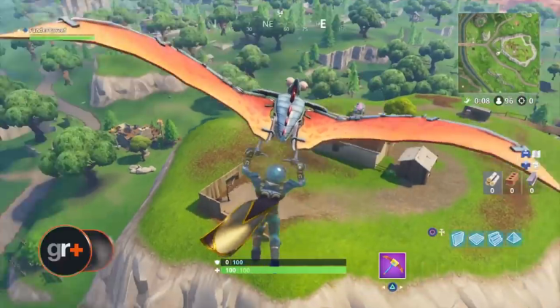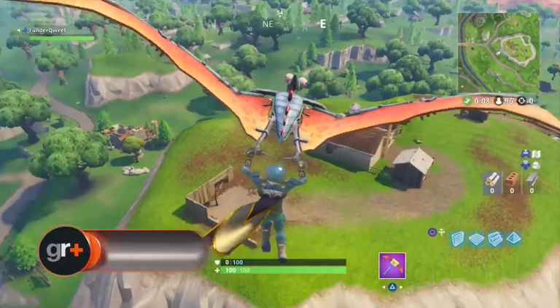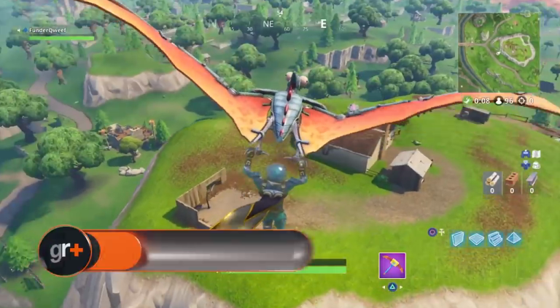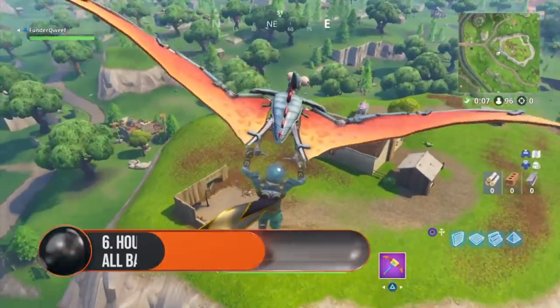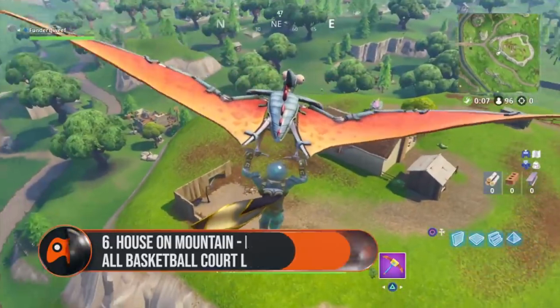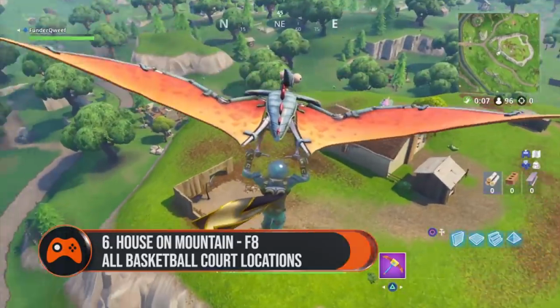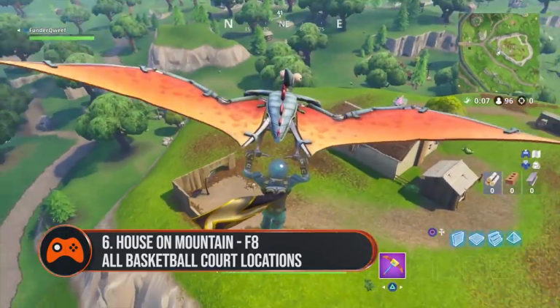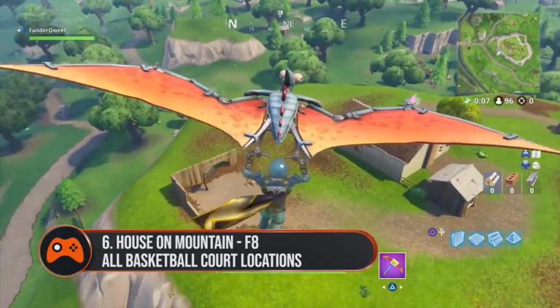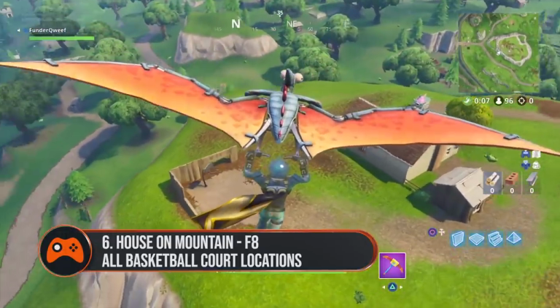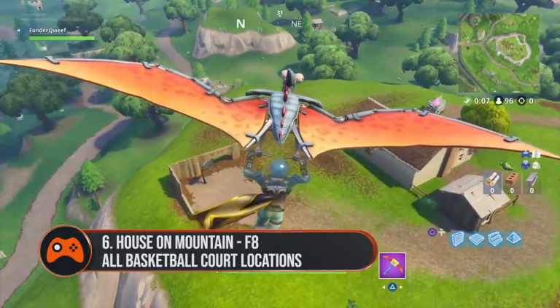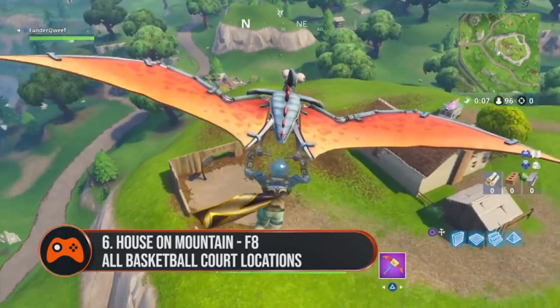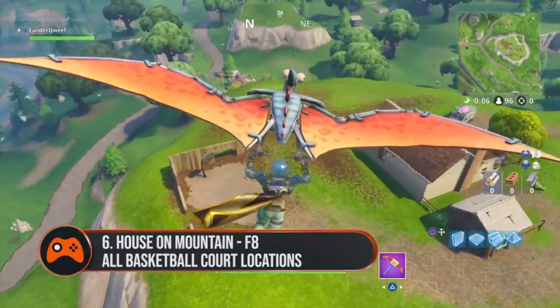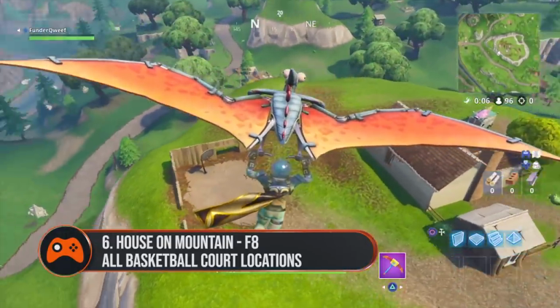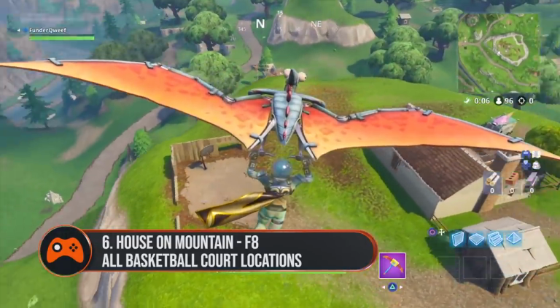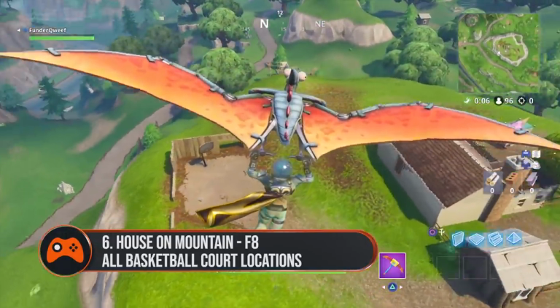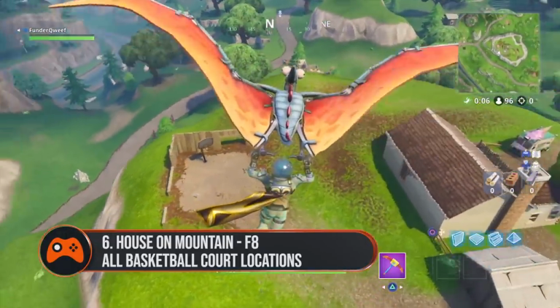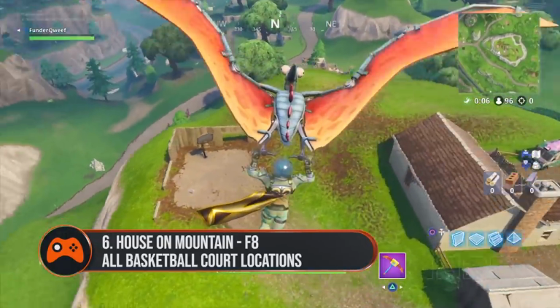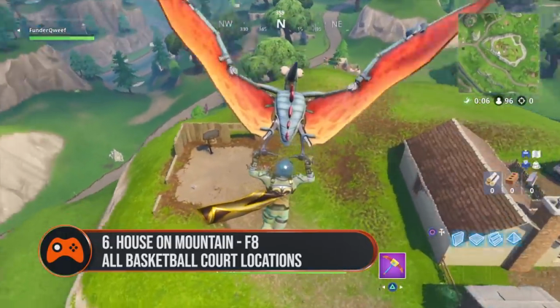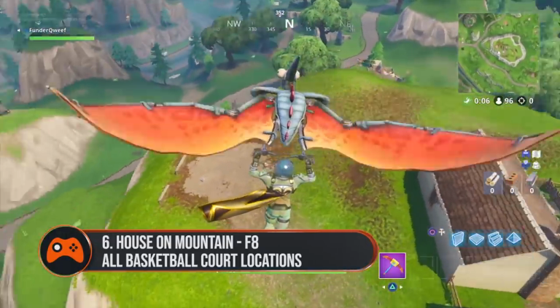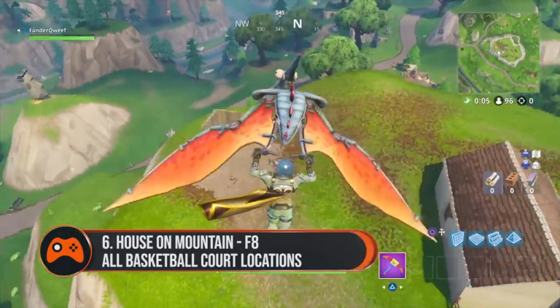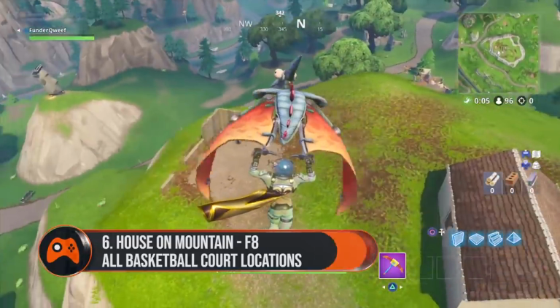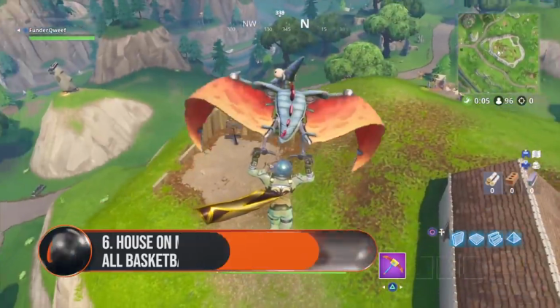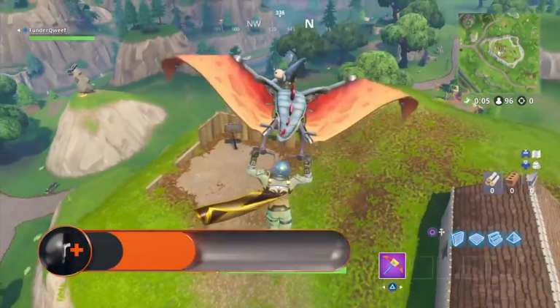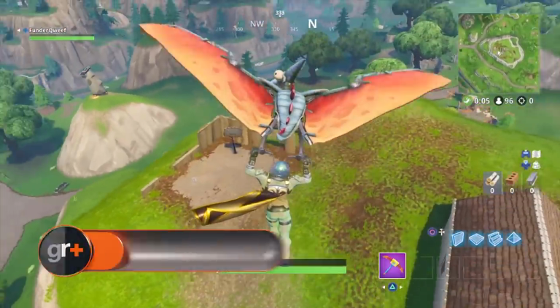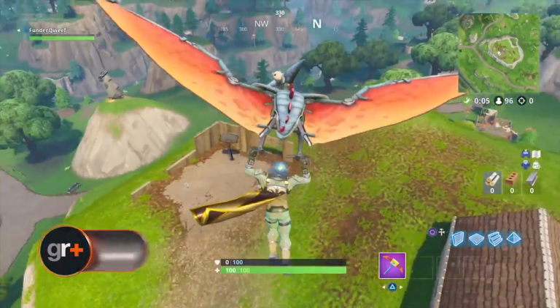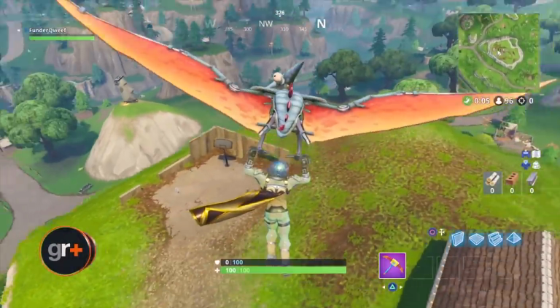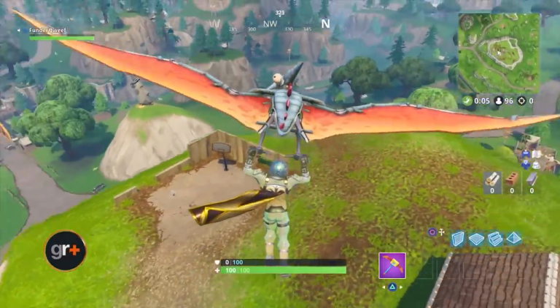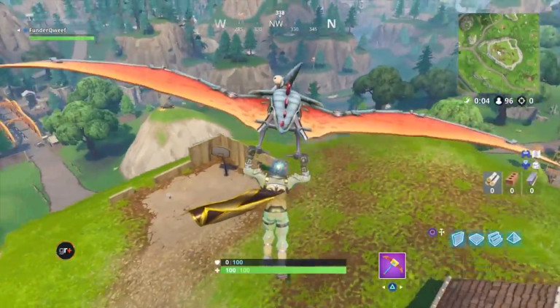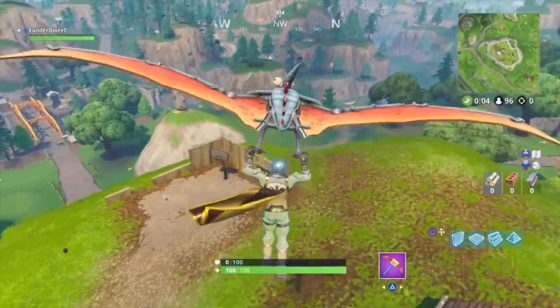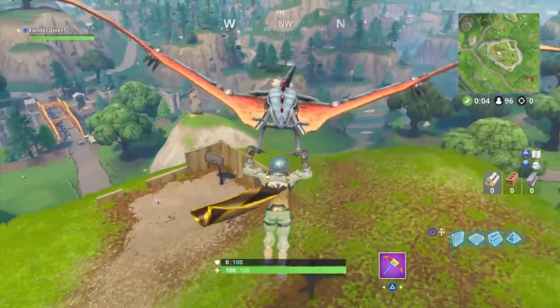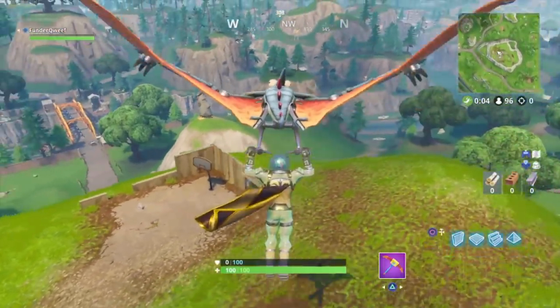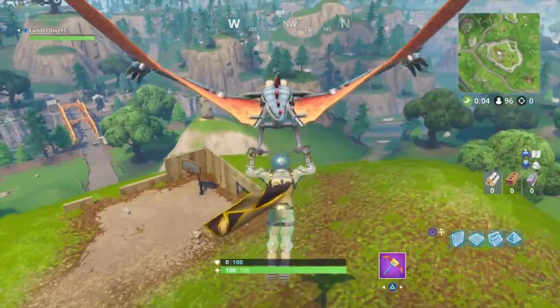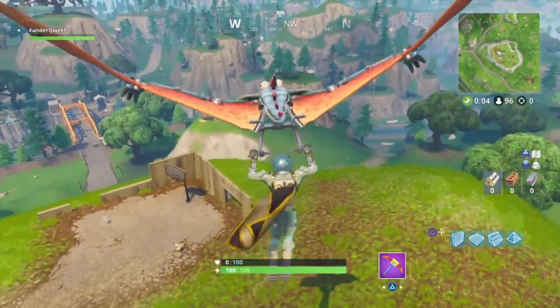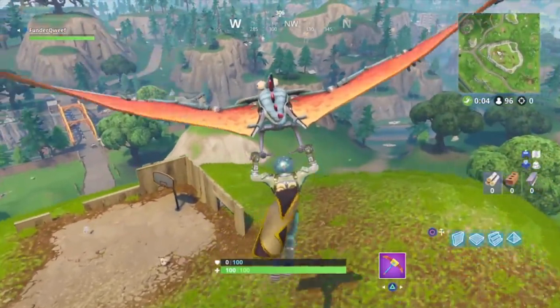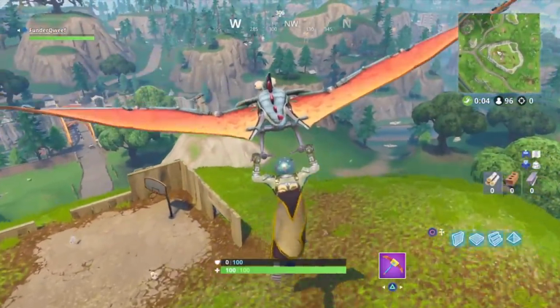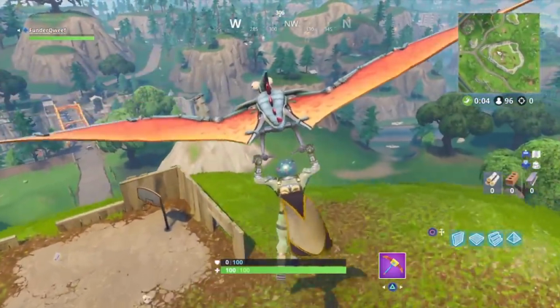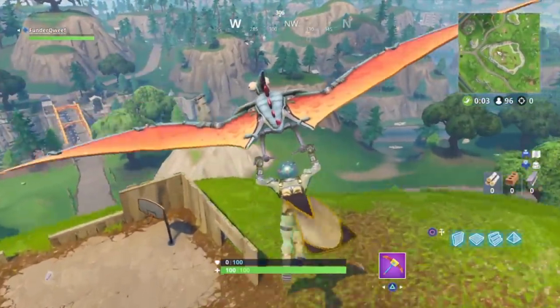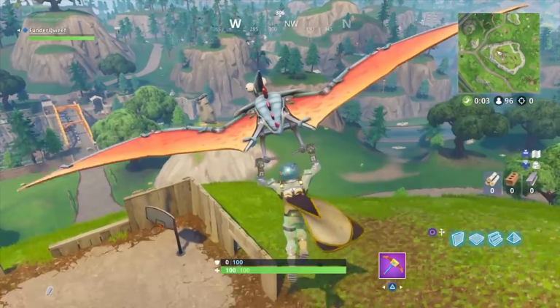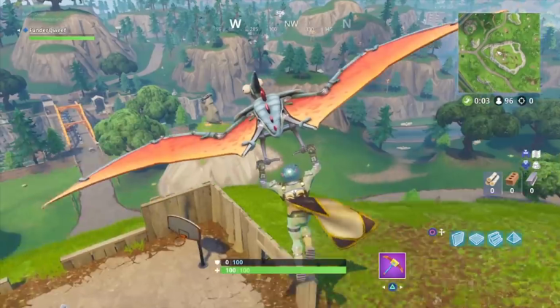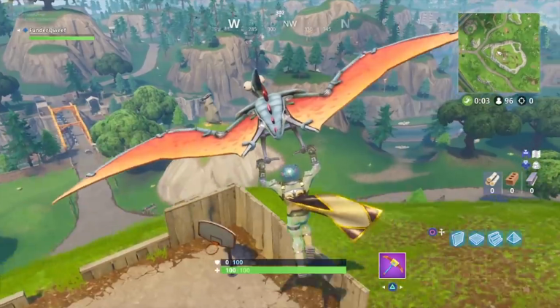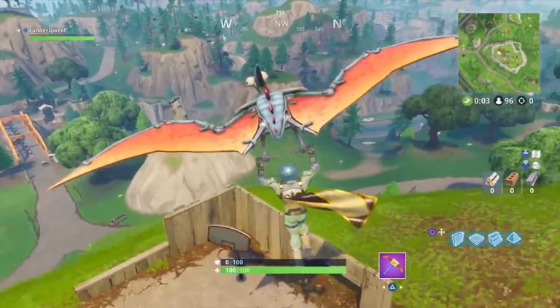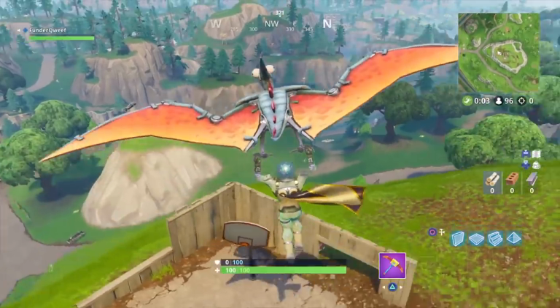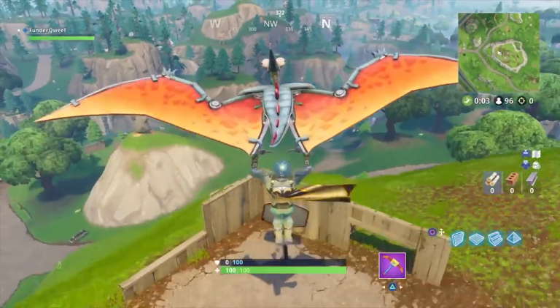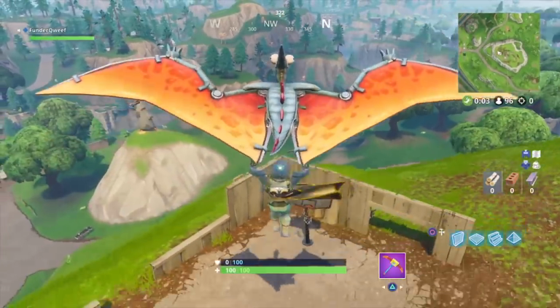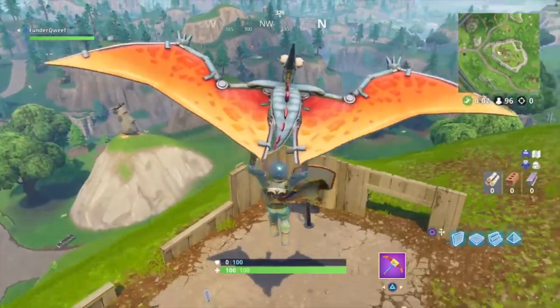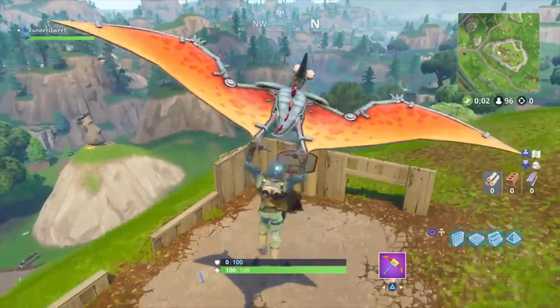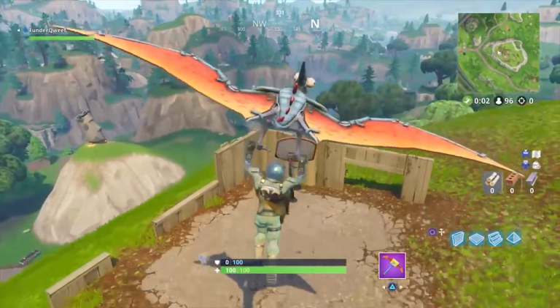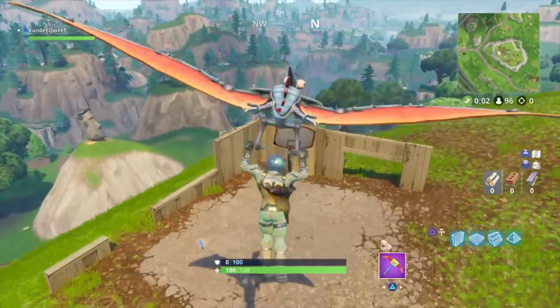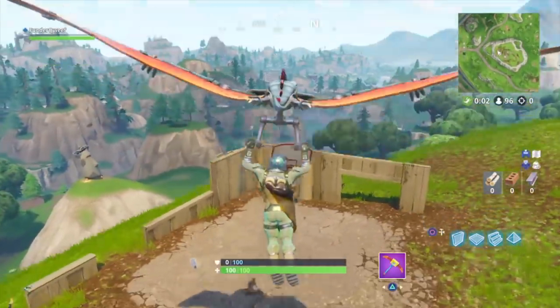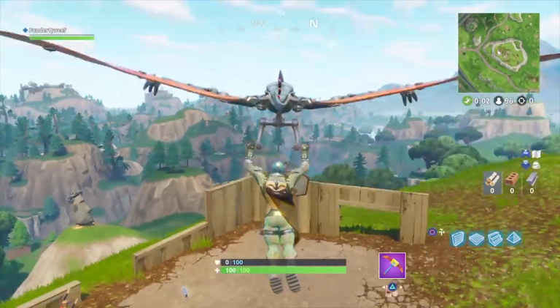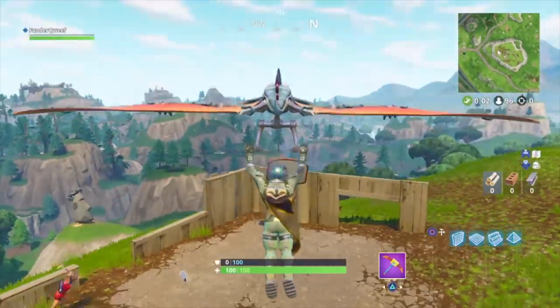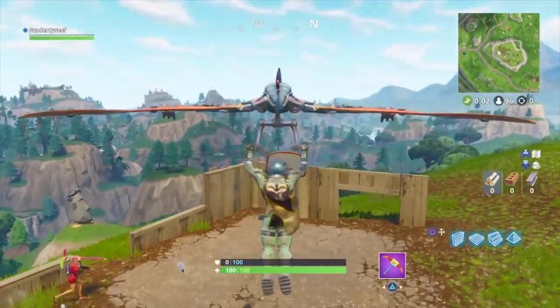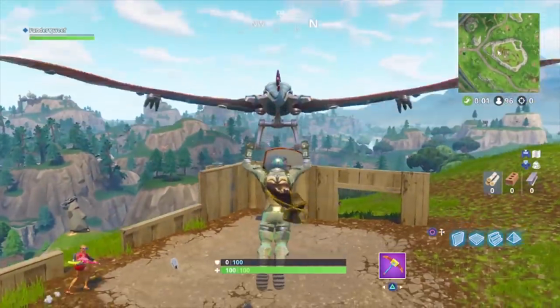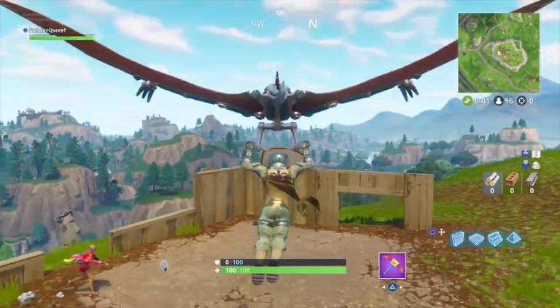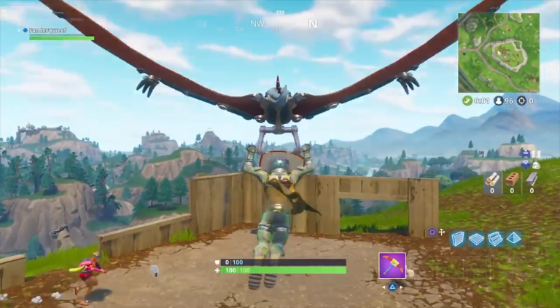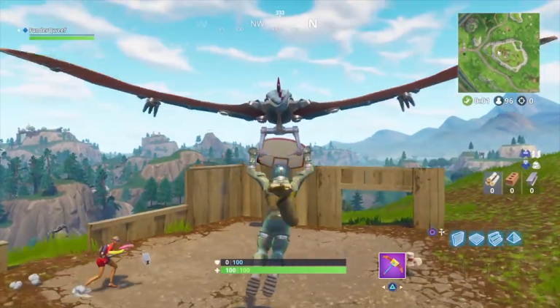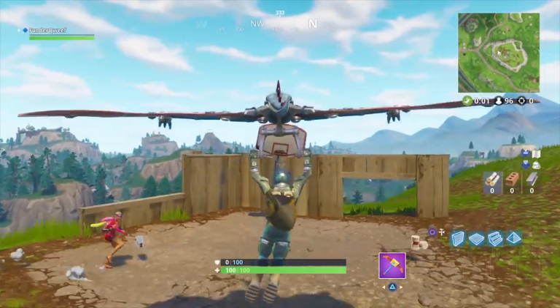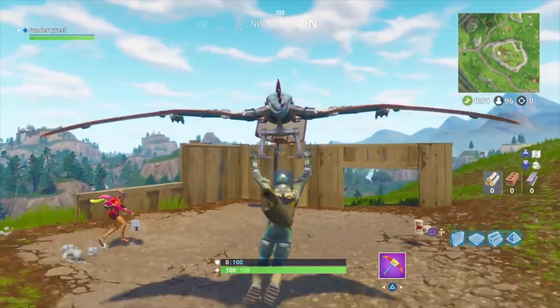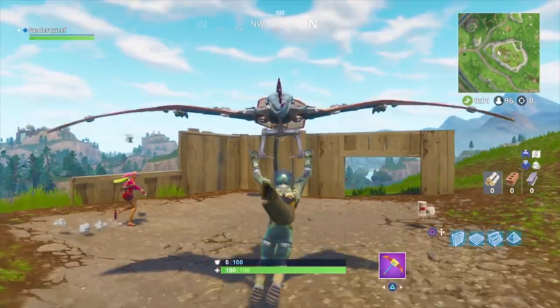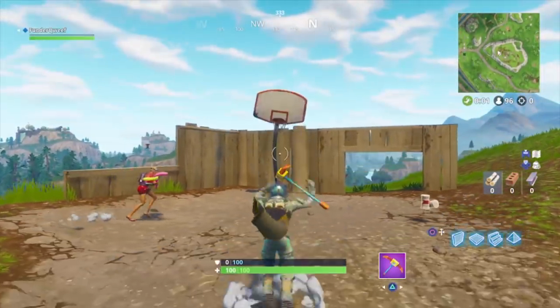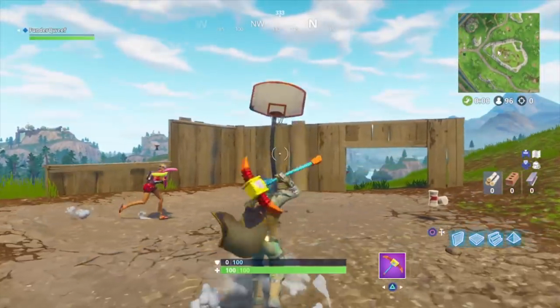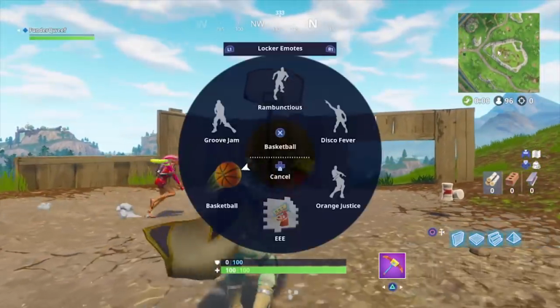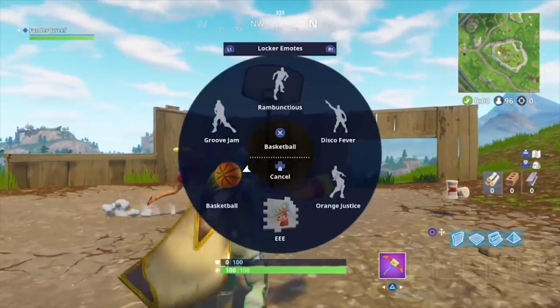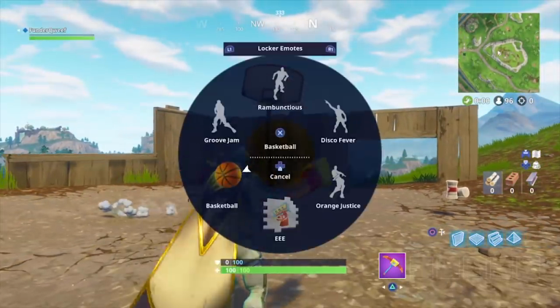The house on a mountain with no real name. Find the big mountain southwest of Salty Springs and you'll find a lone basketball hoop on top near the house.